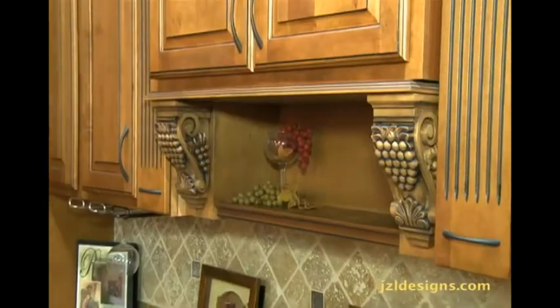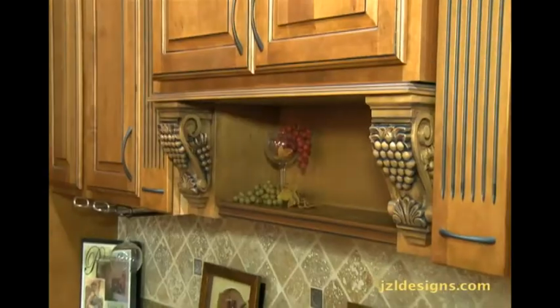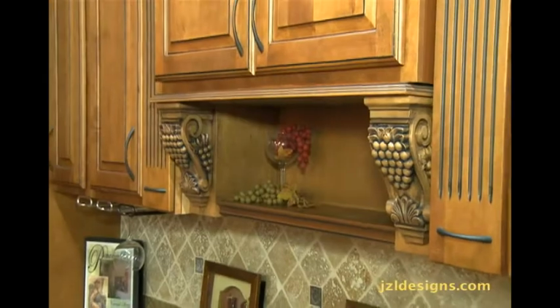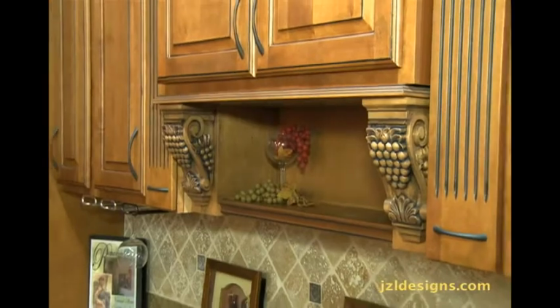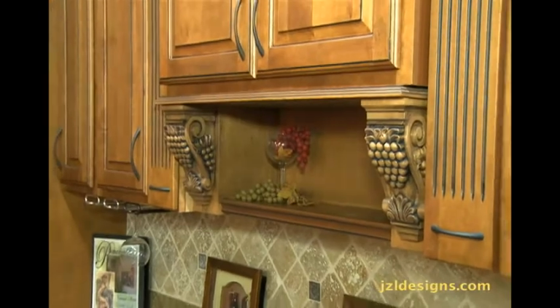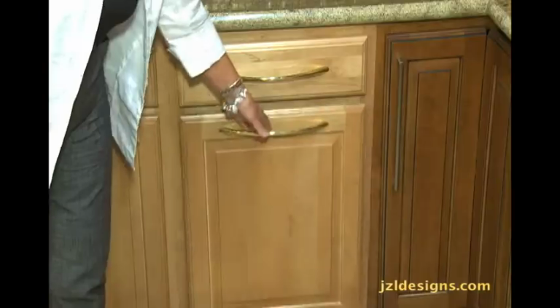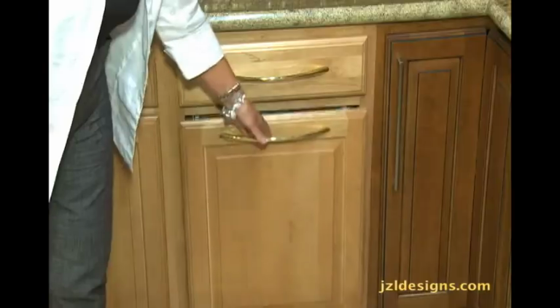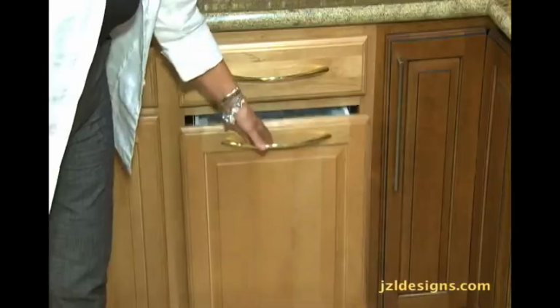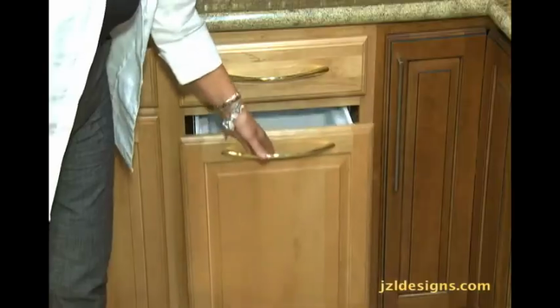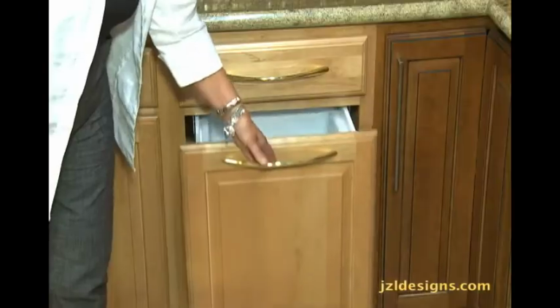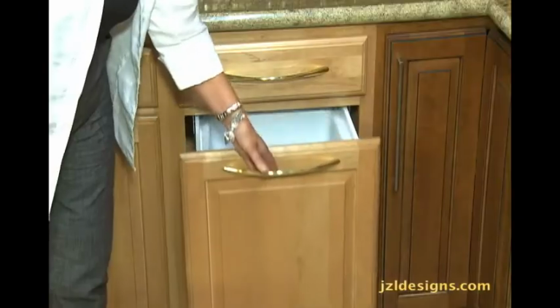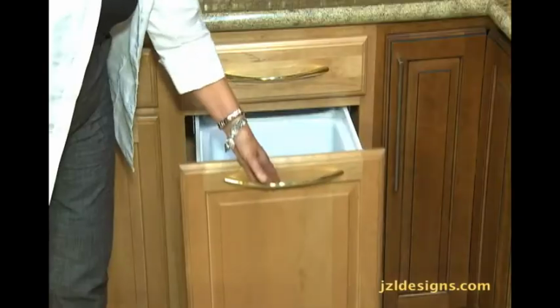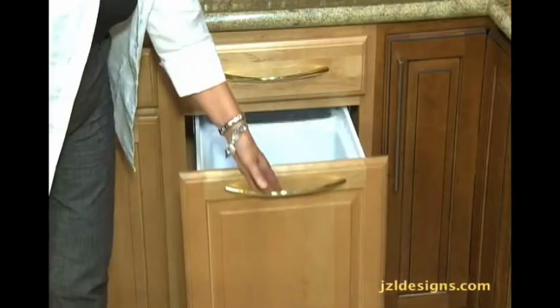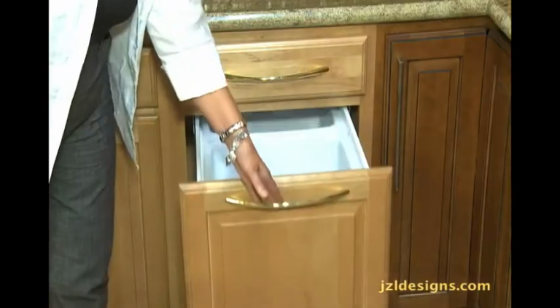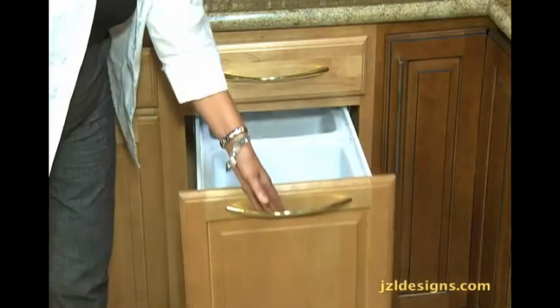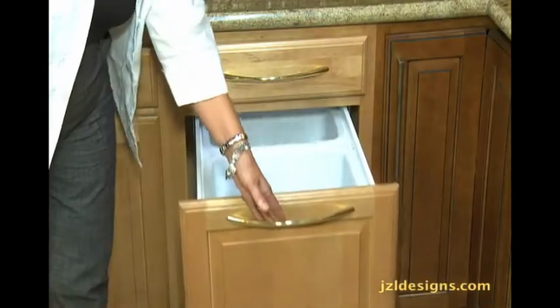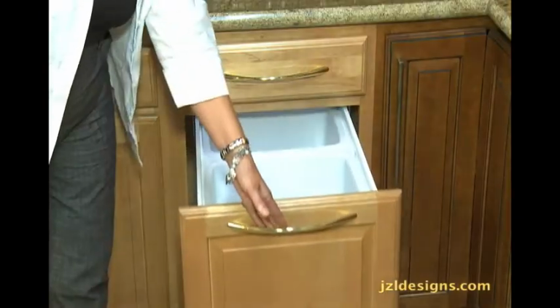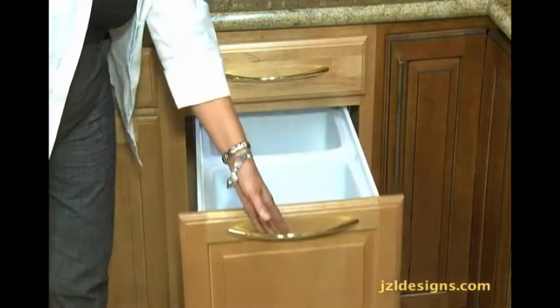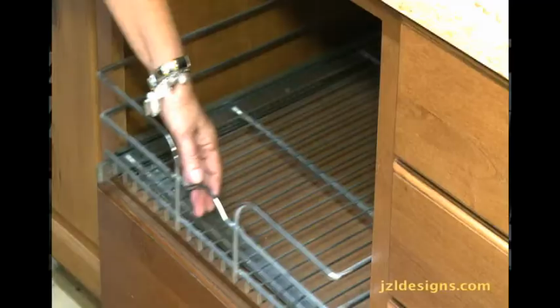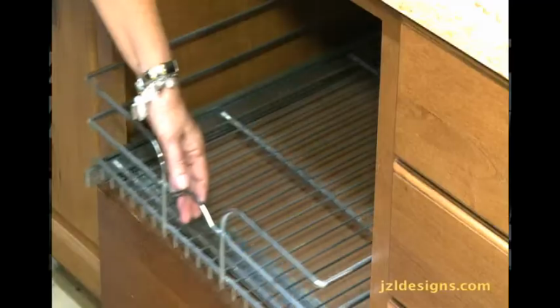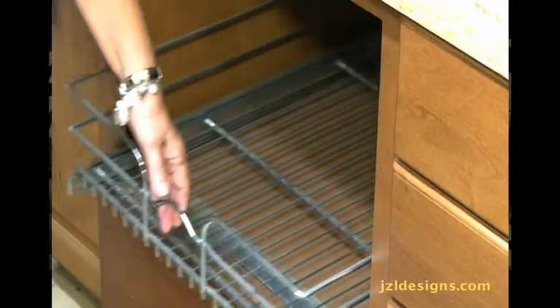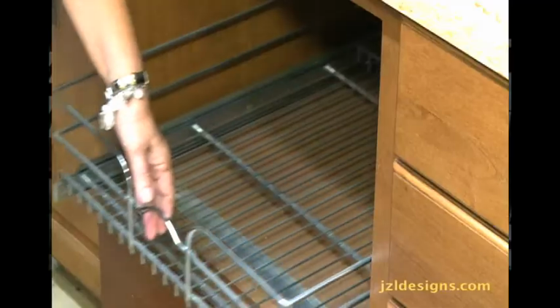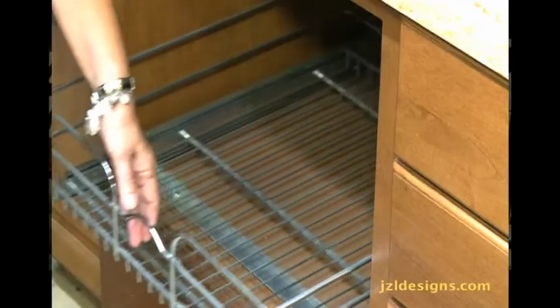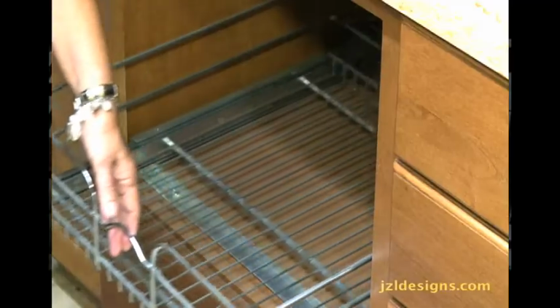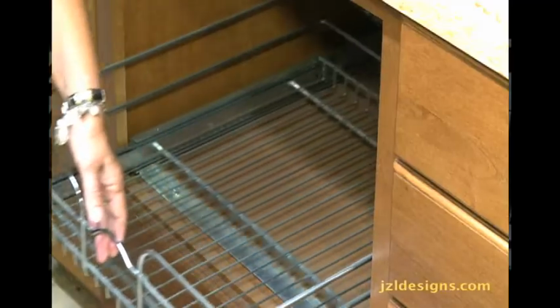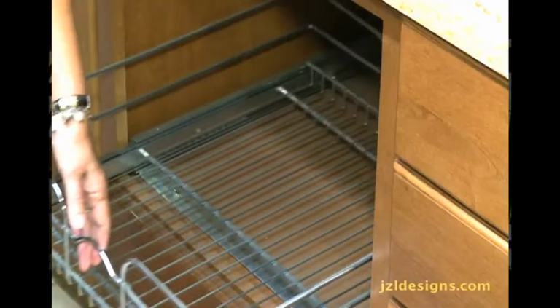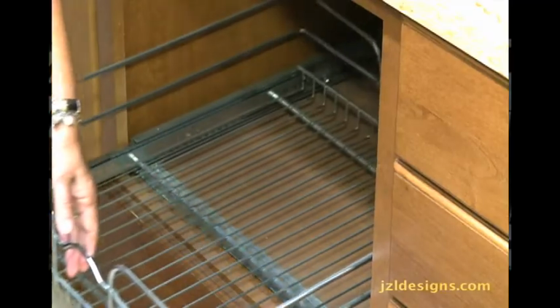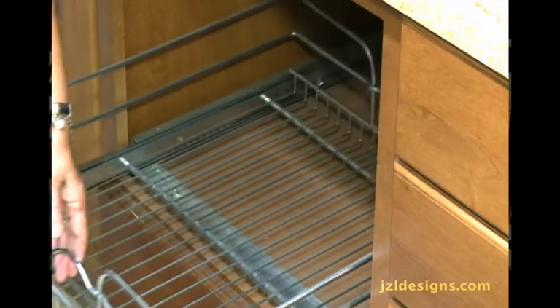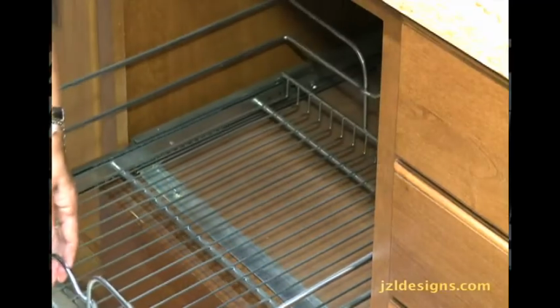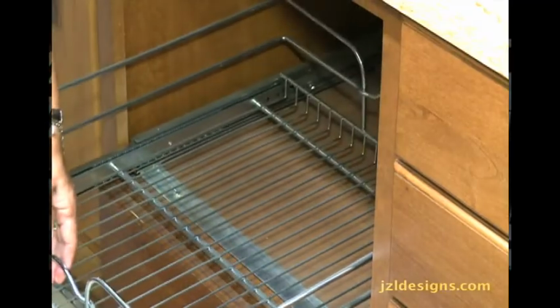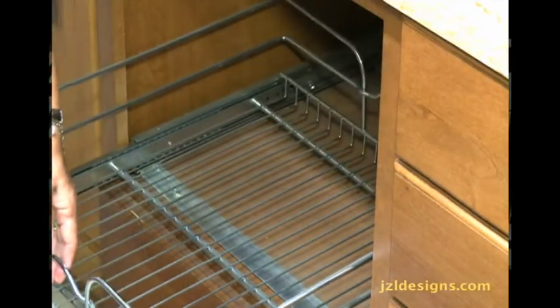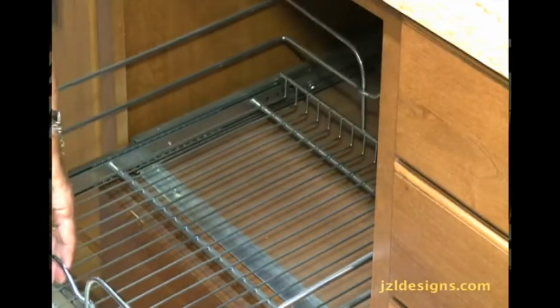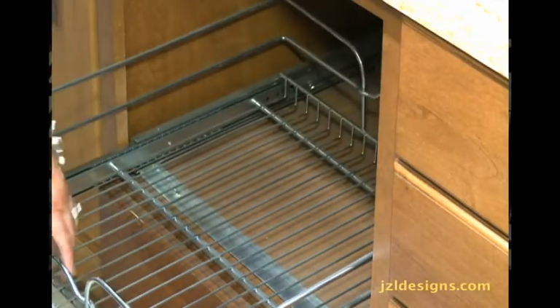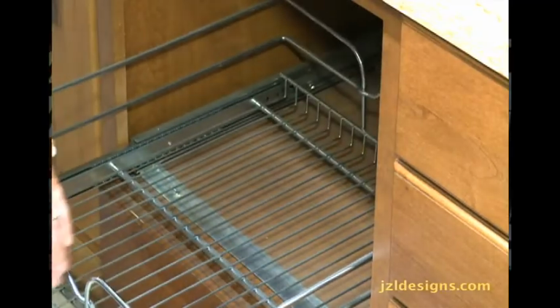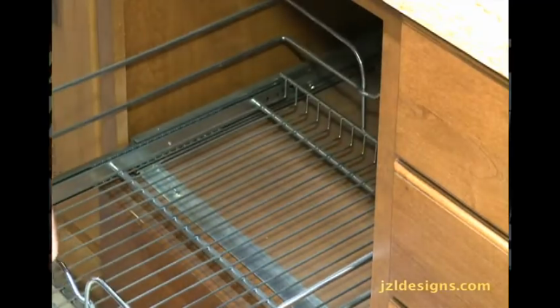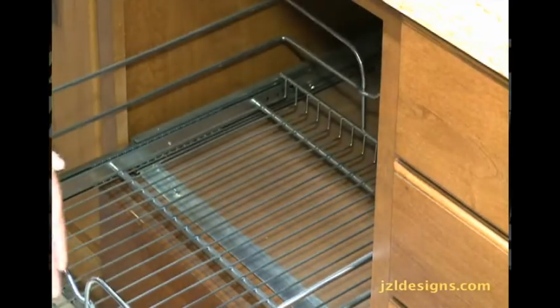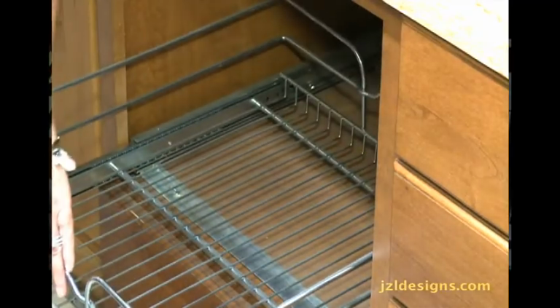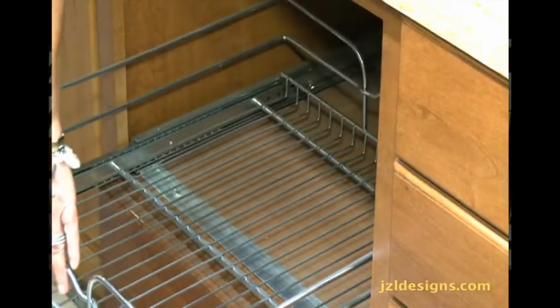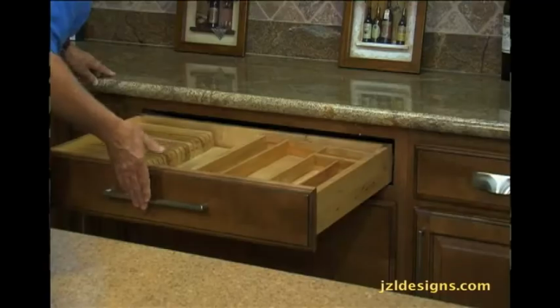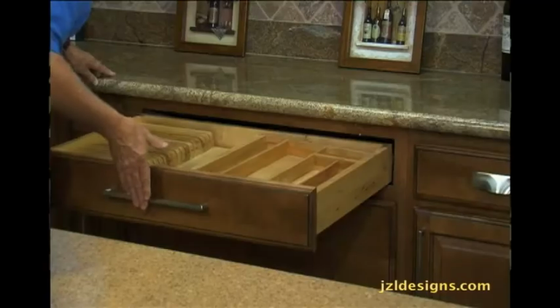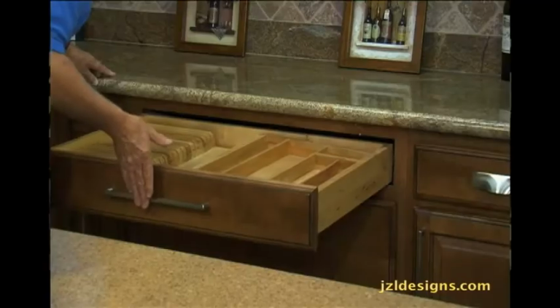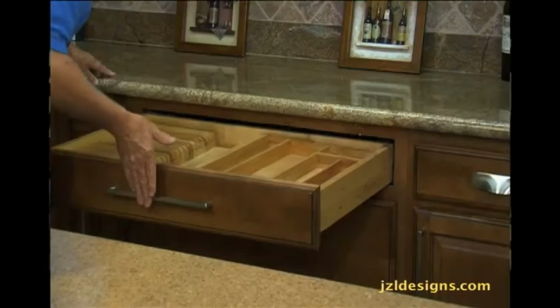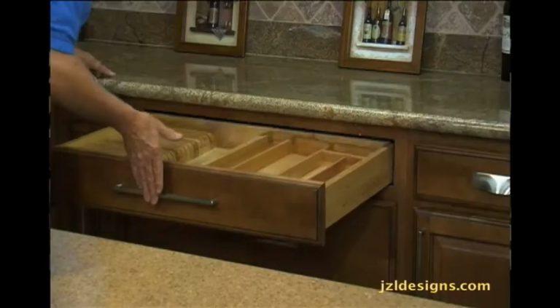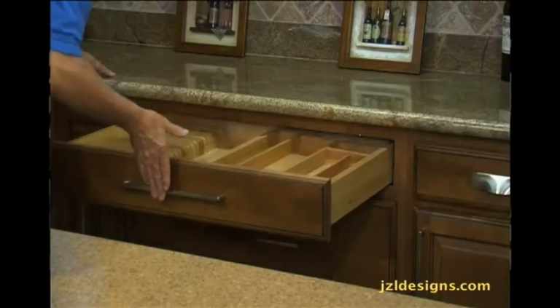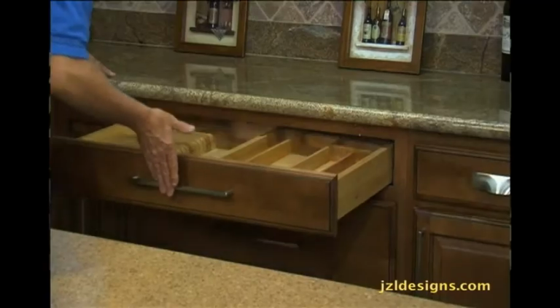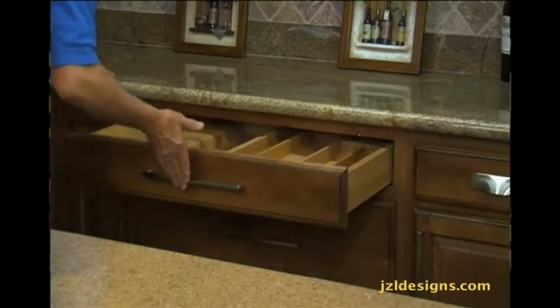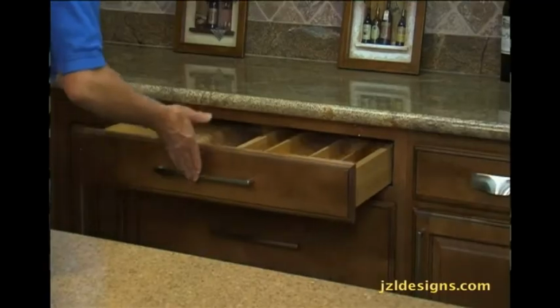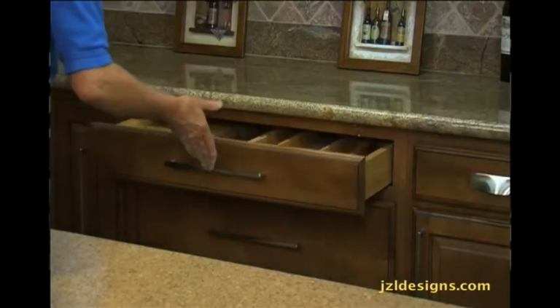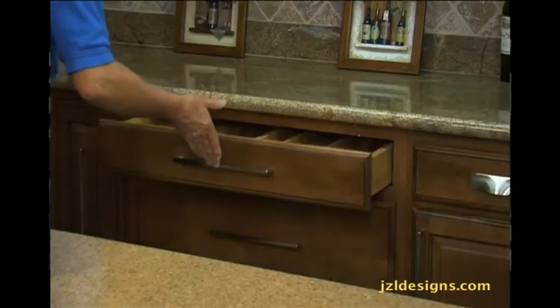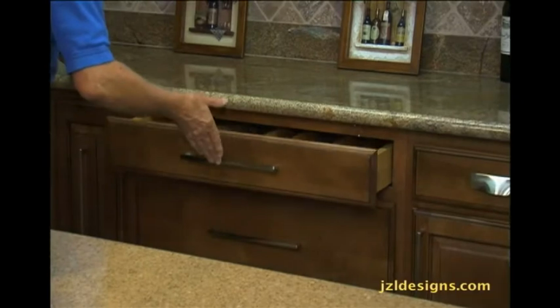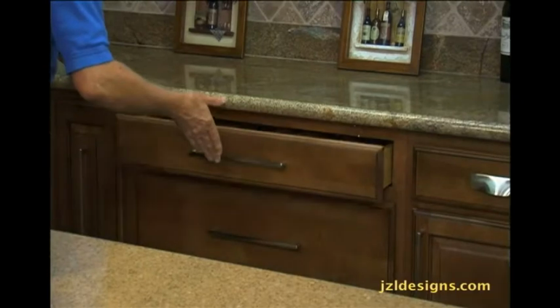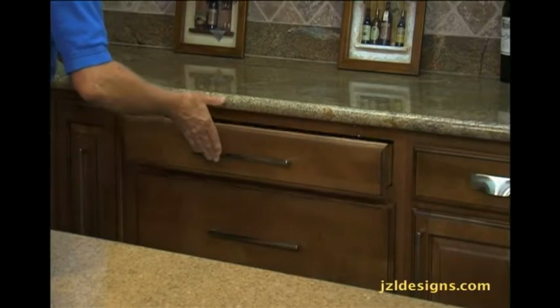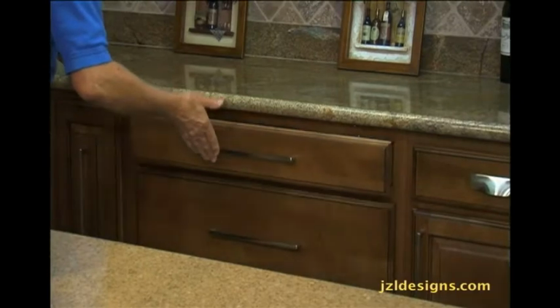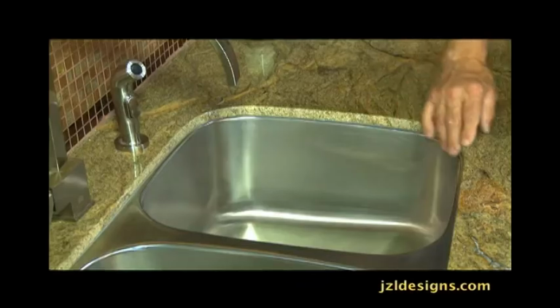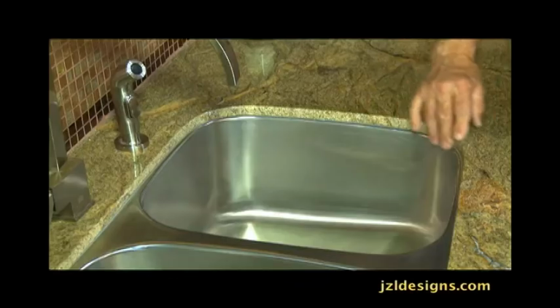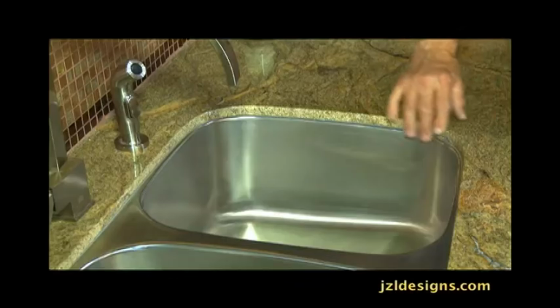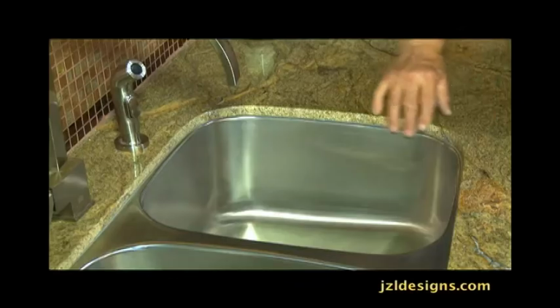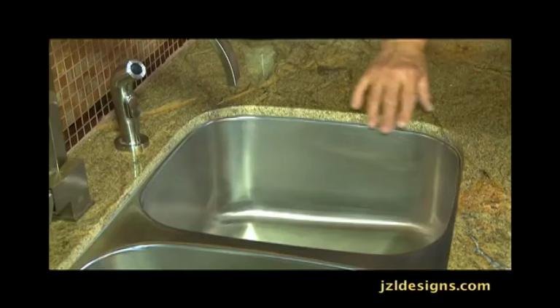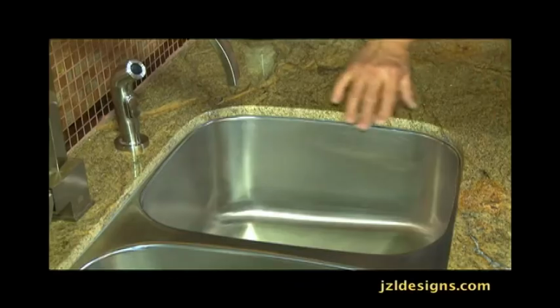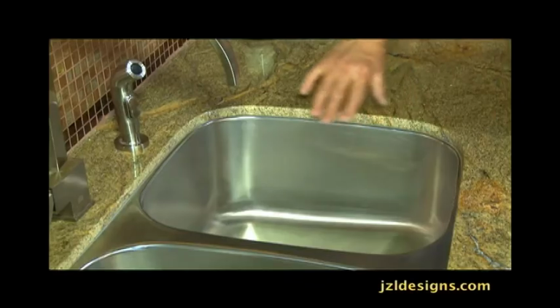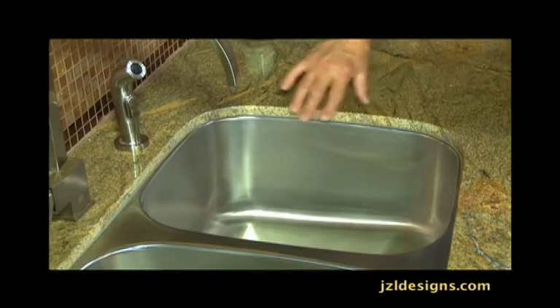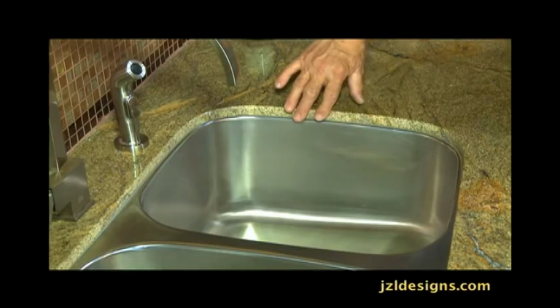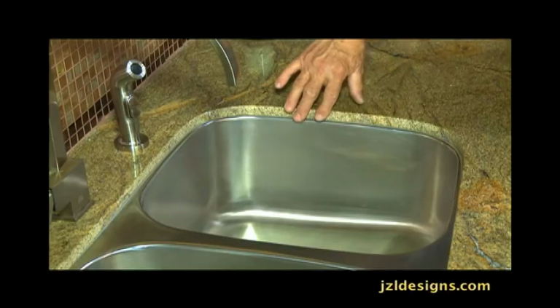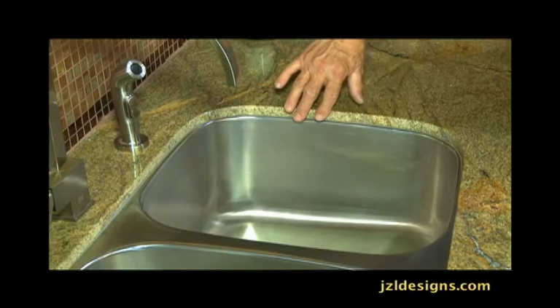Custom features like built-in trash bins, wire racks for easy storage, self-closing drawers, and custom undermount sinks.